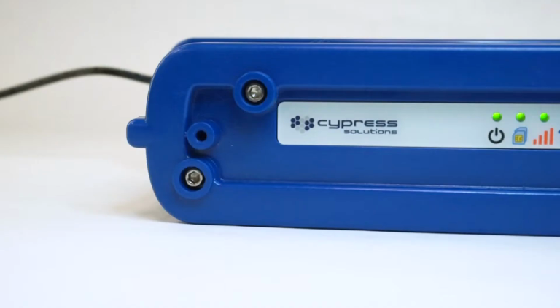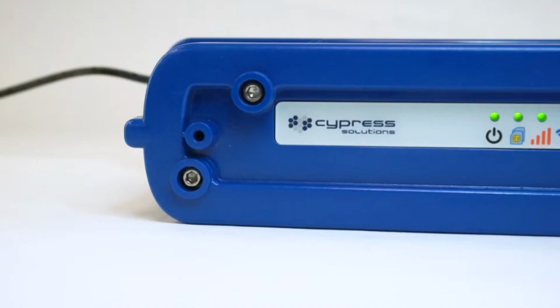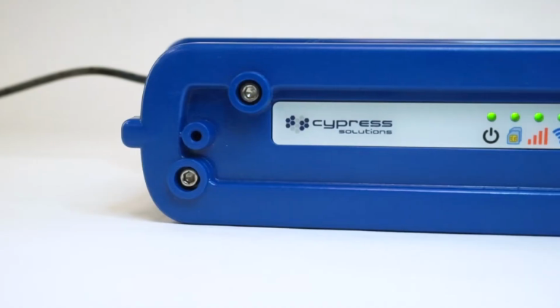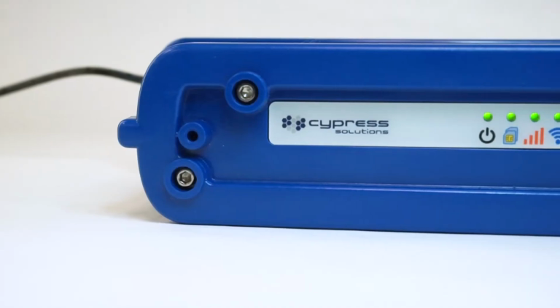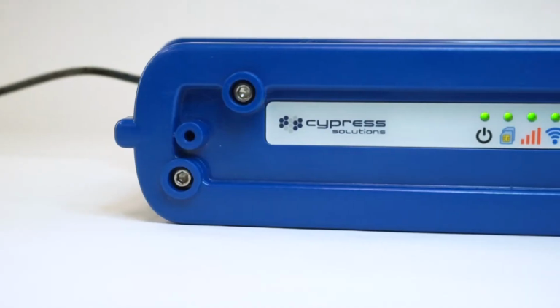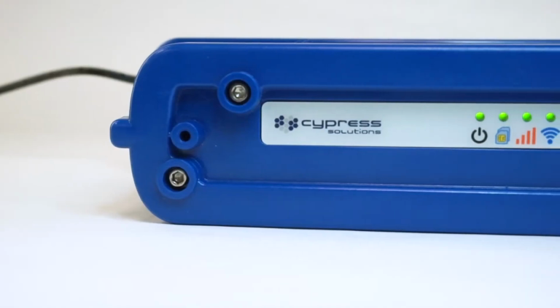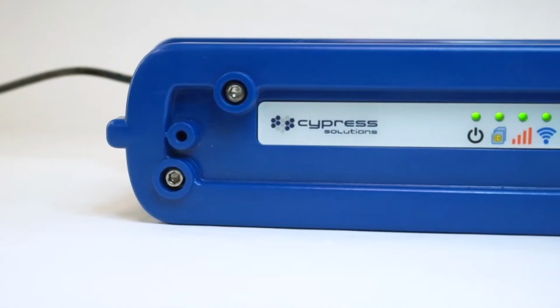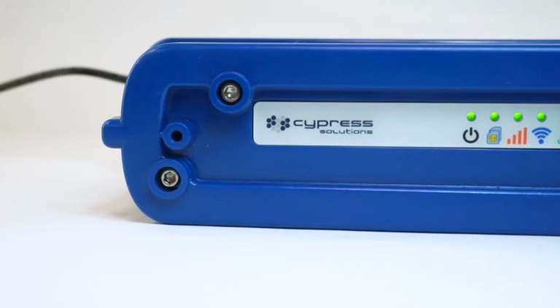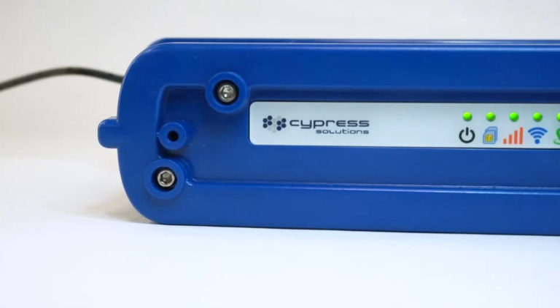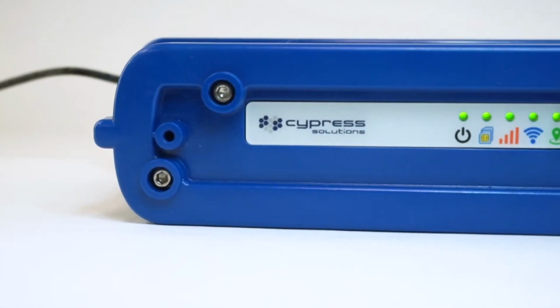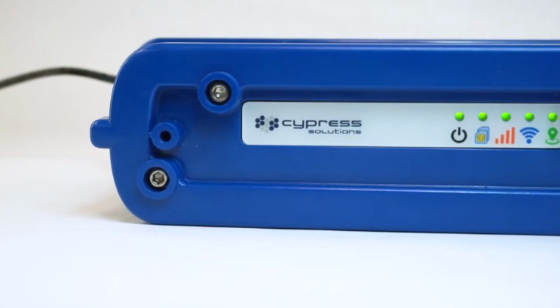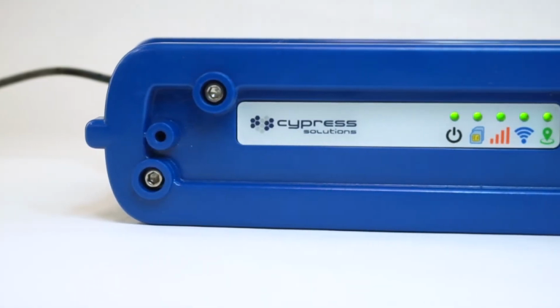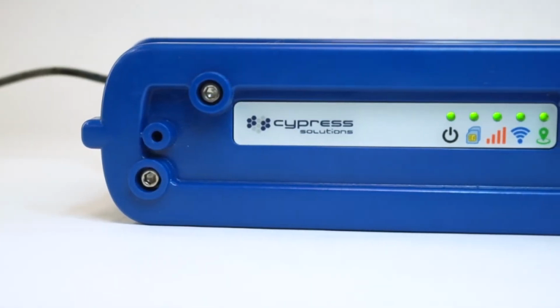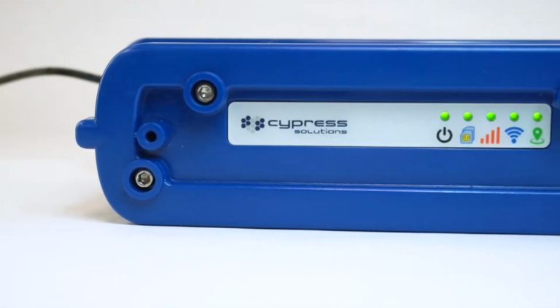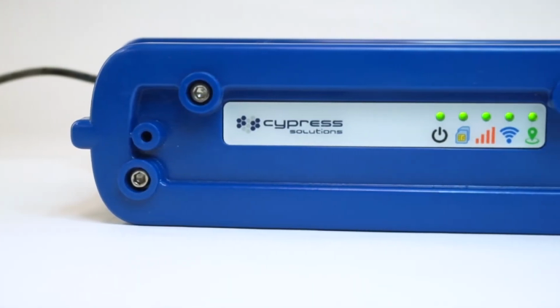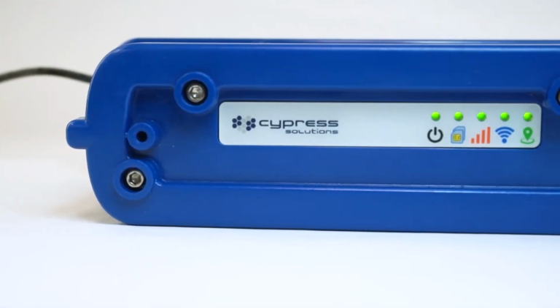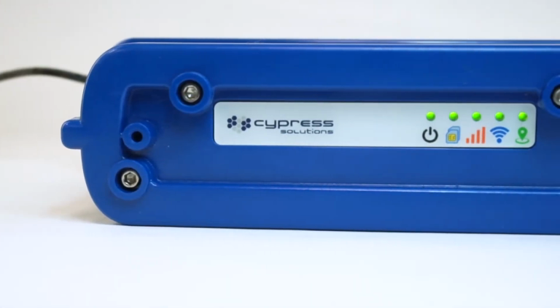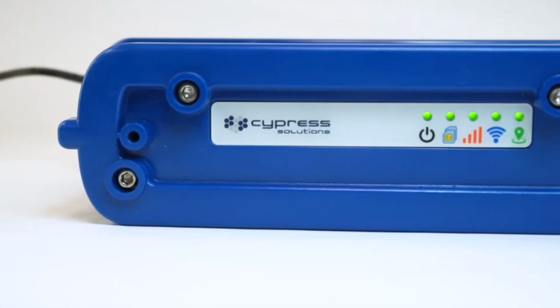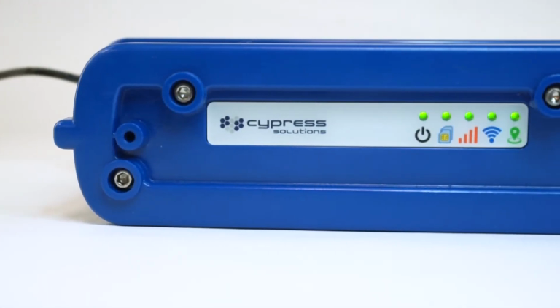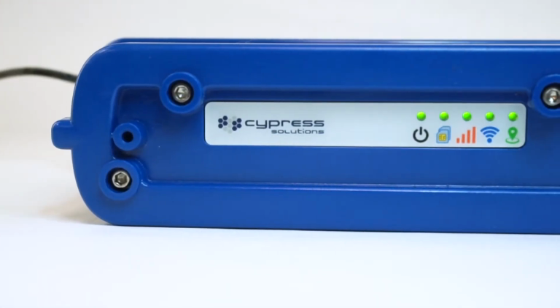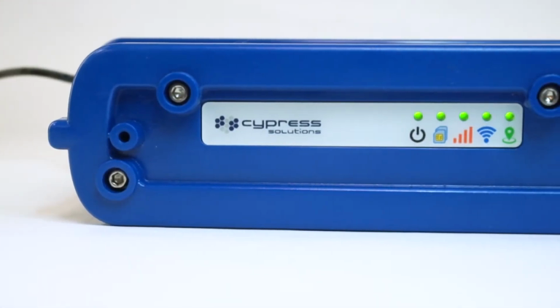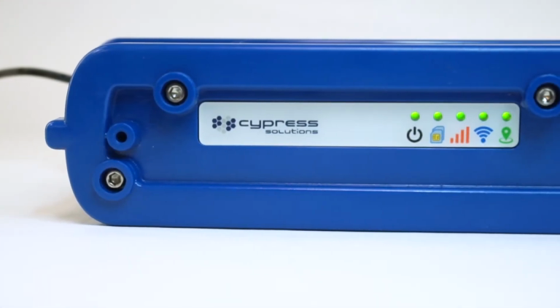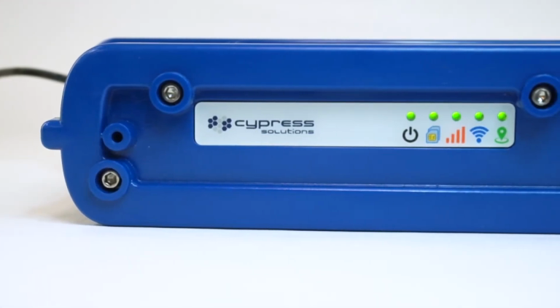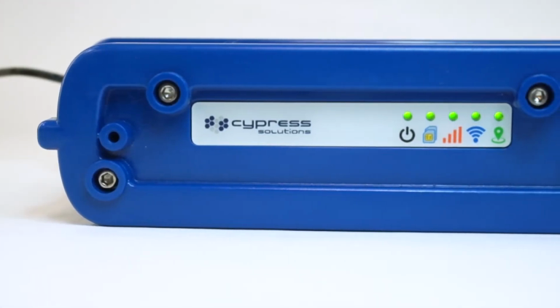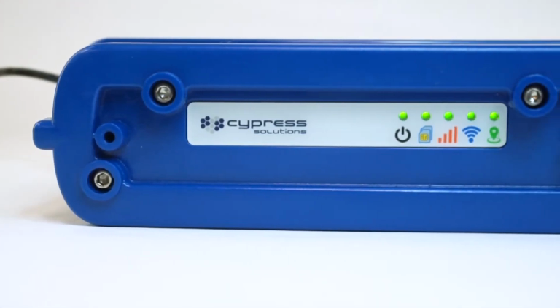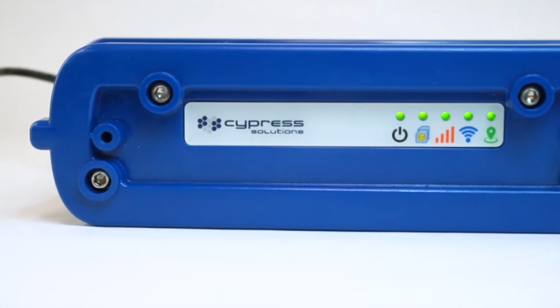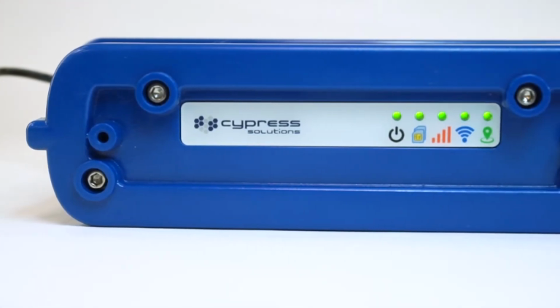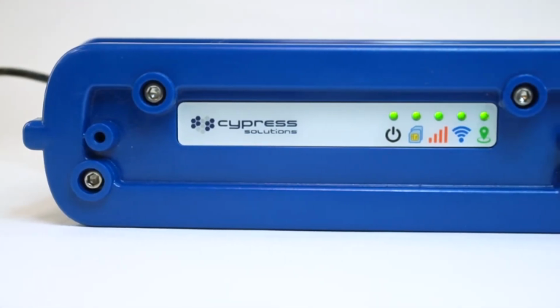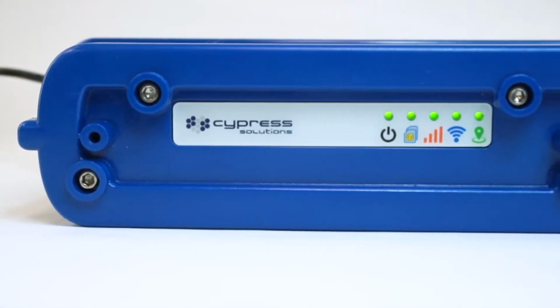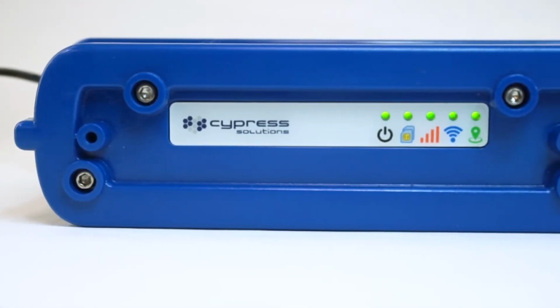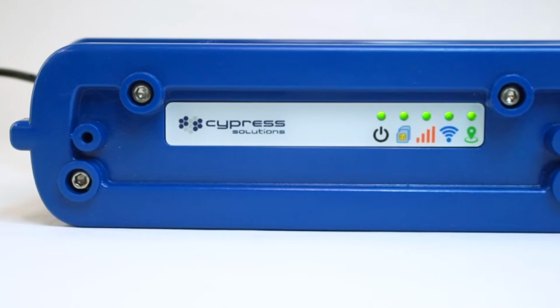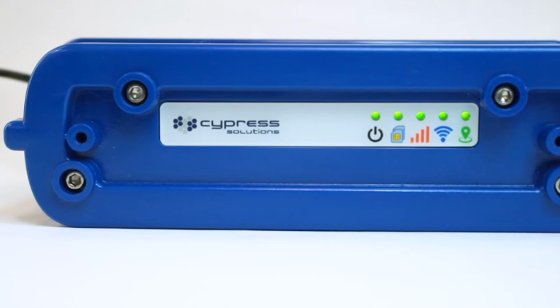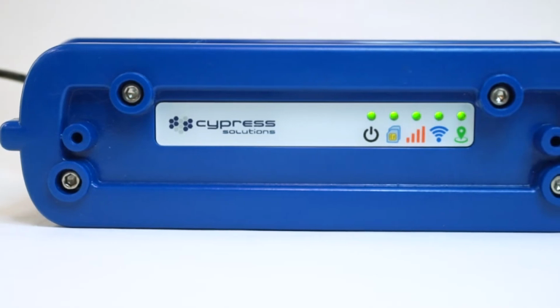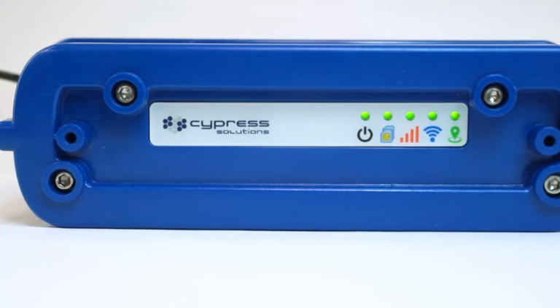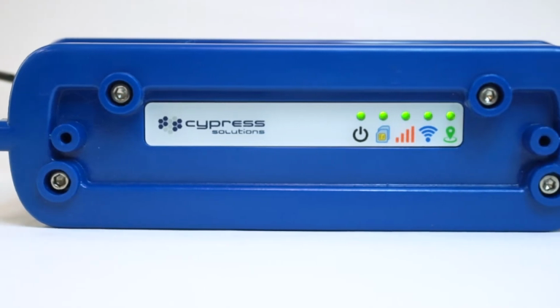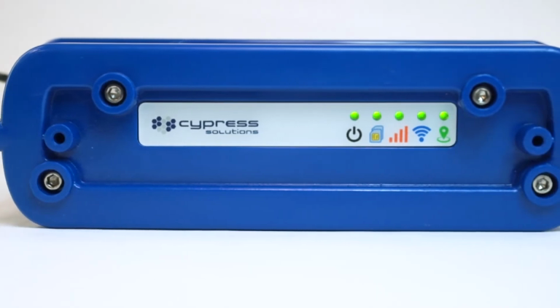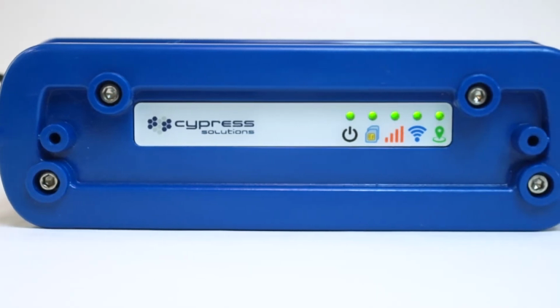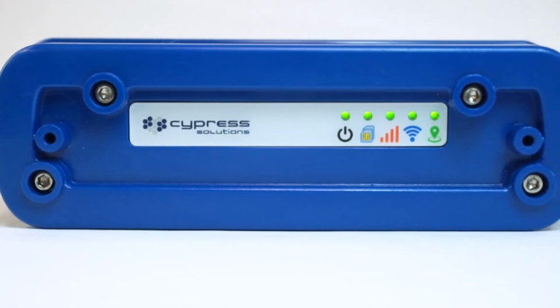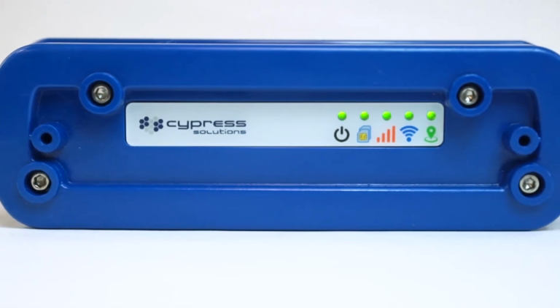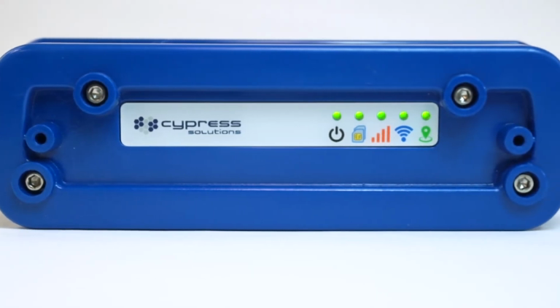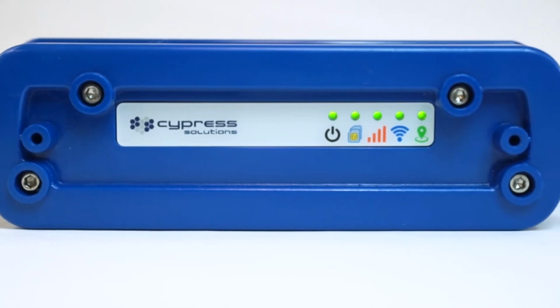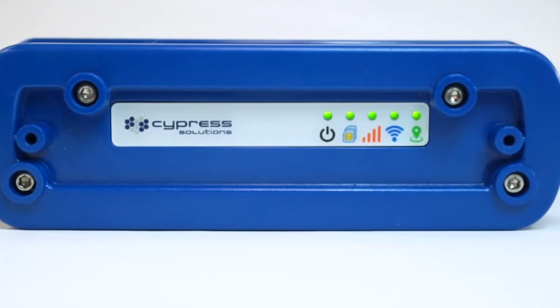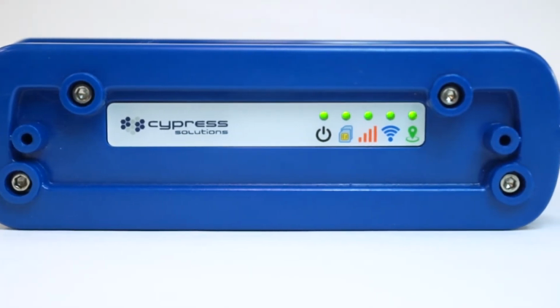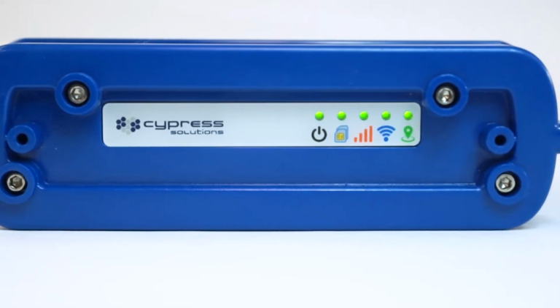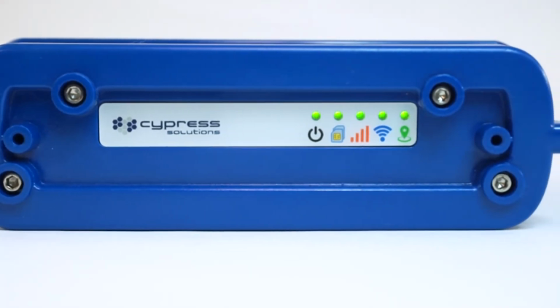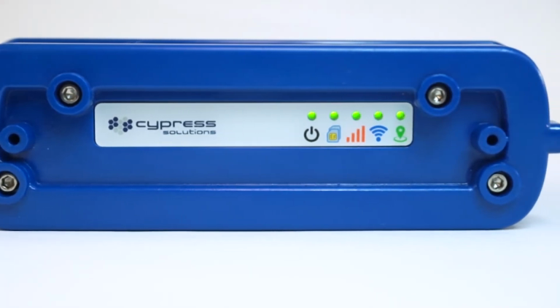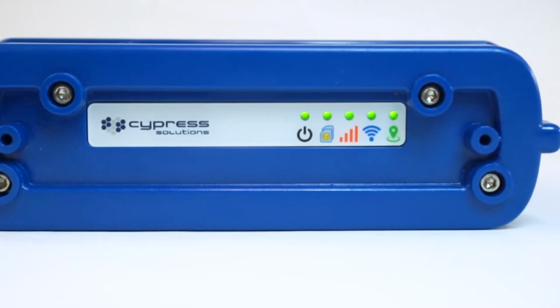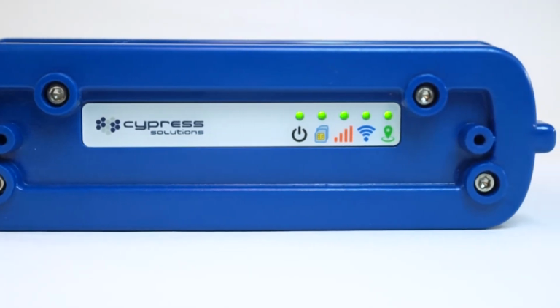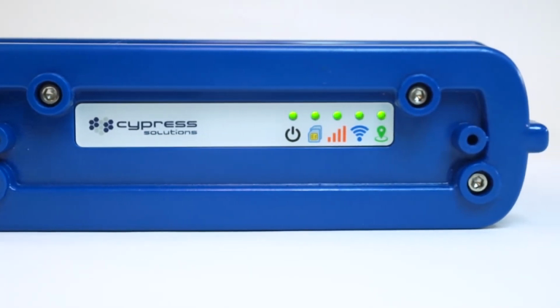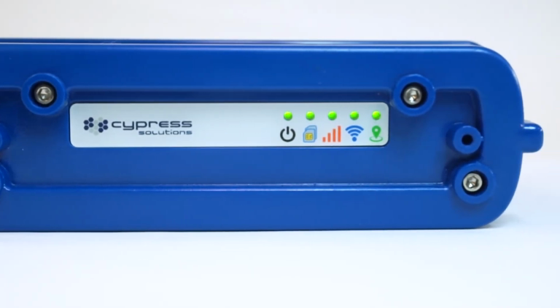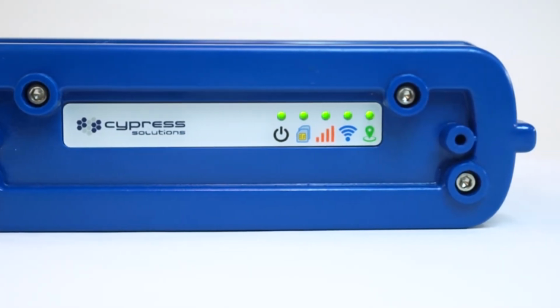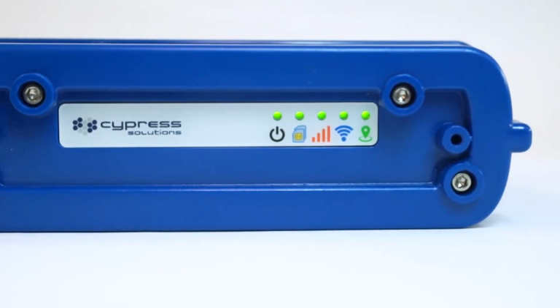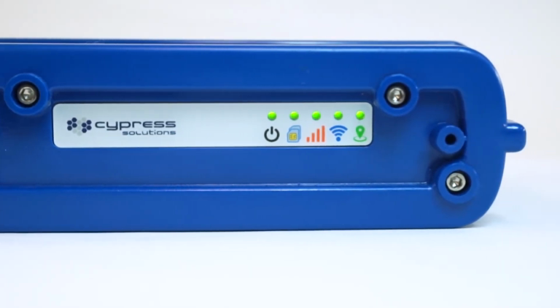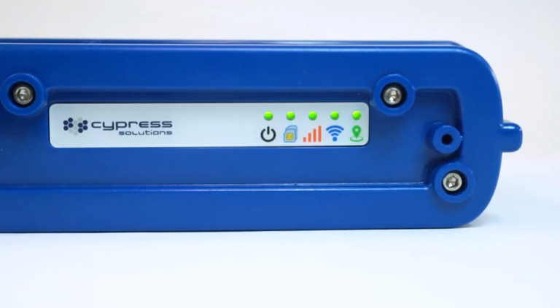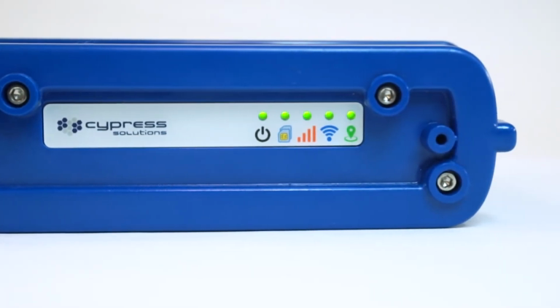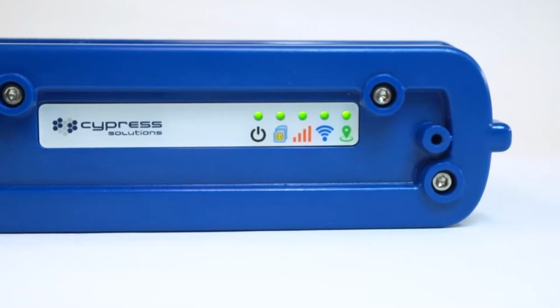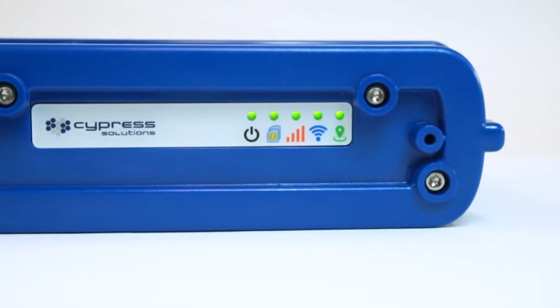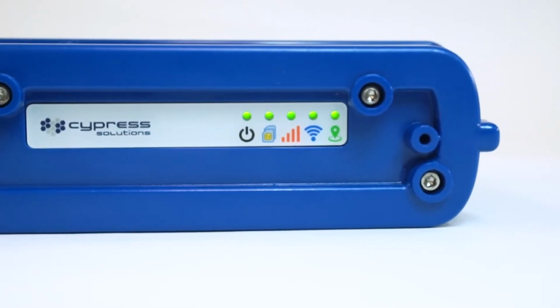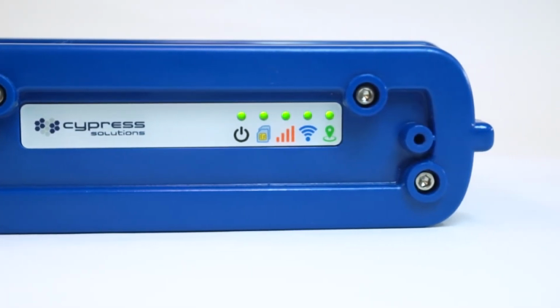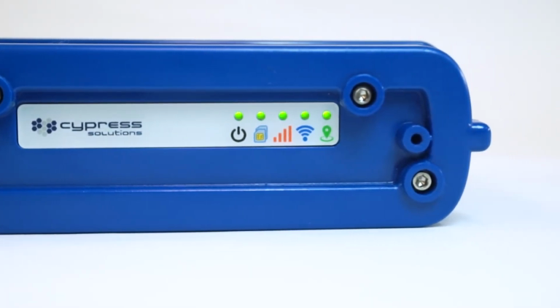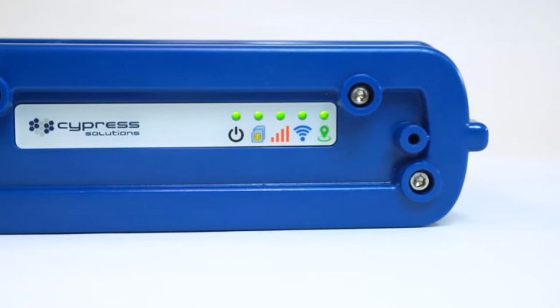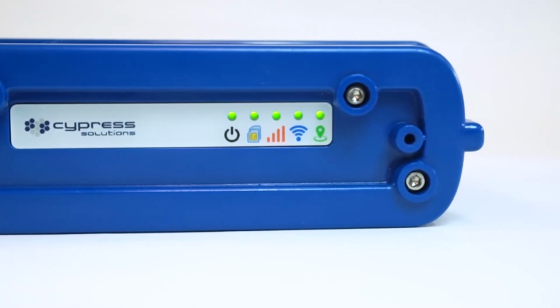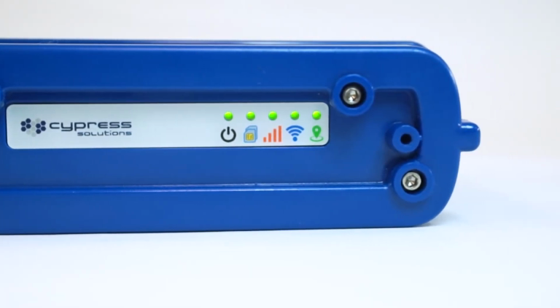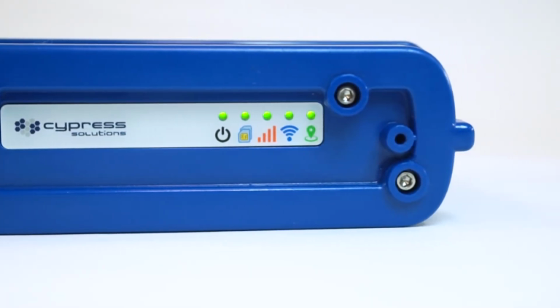Moving to the back of the device, LED lights indicate the operating status for power, SIM state, and cell connectivity.